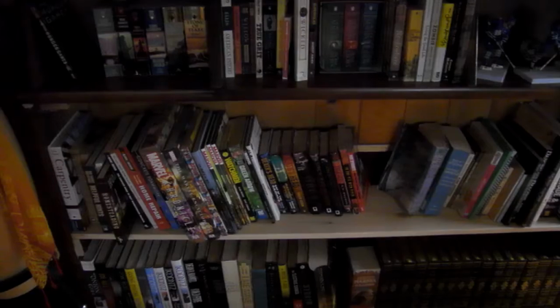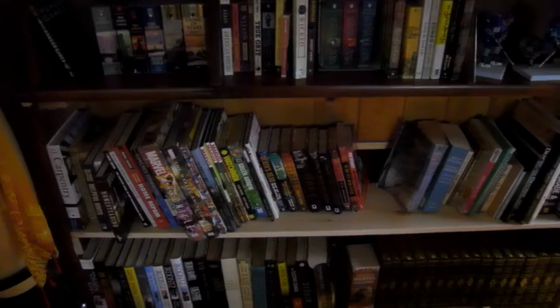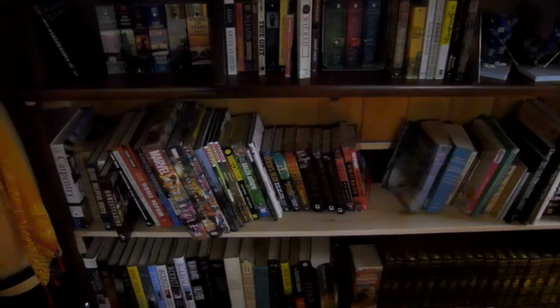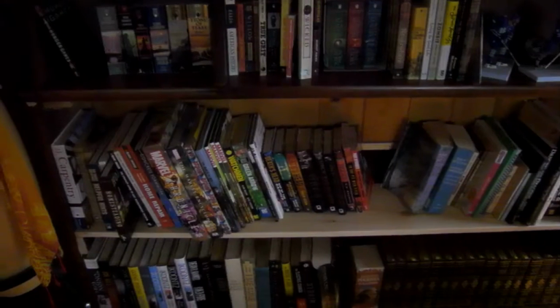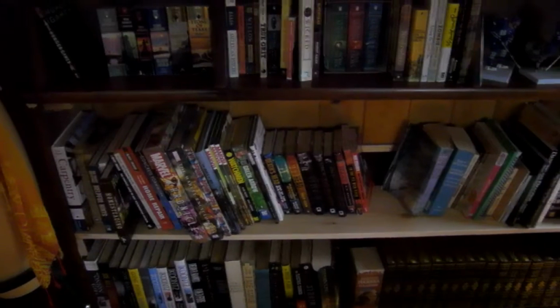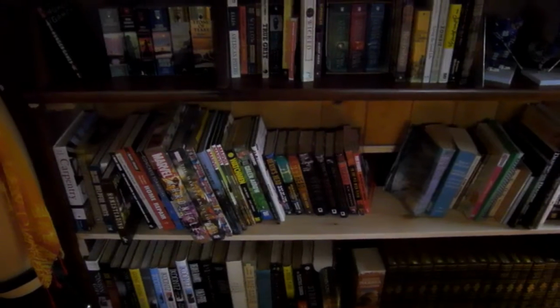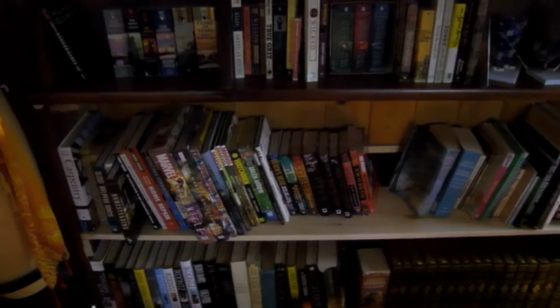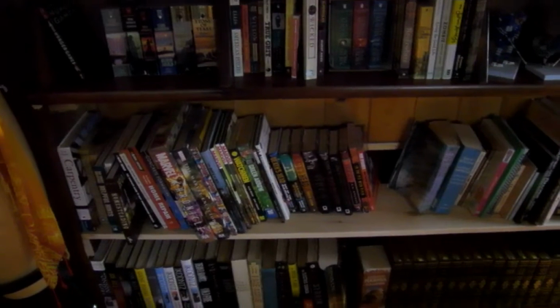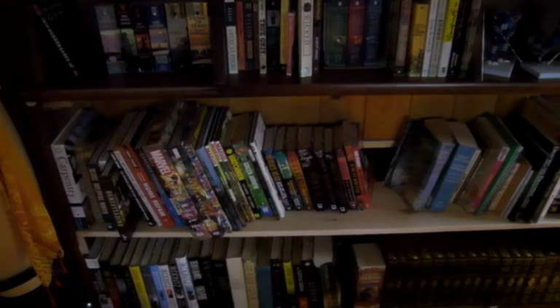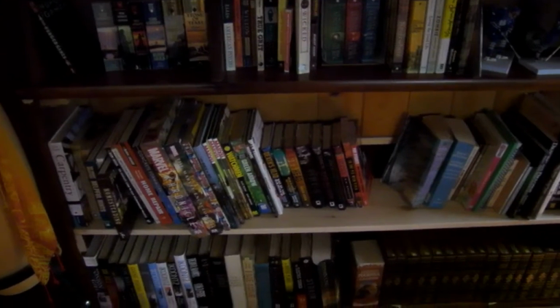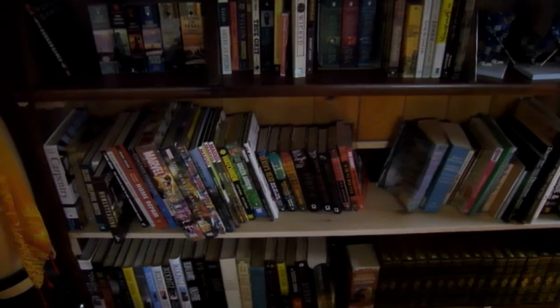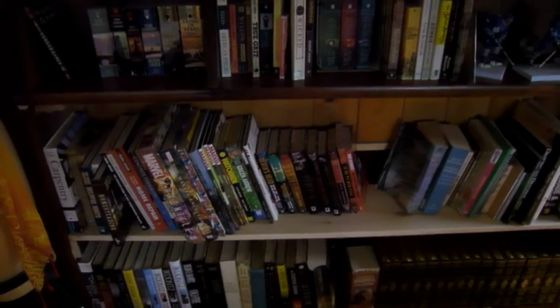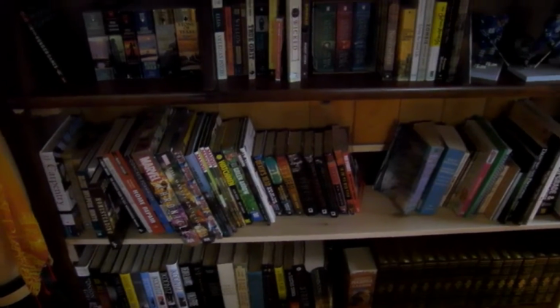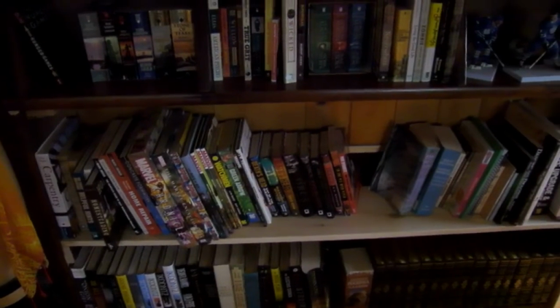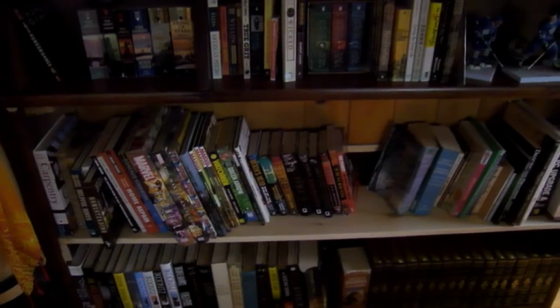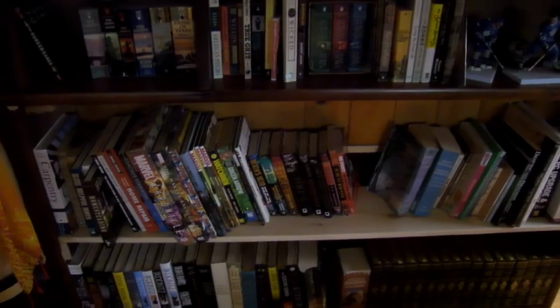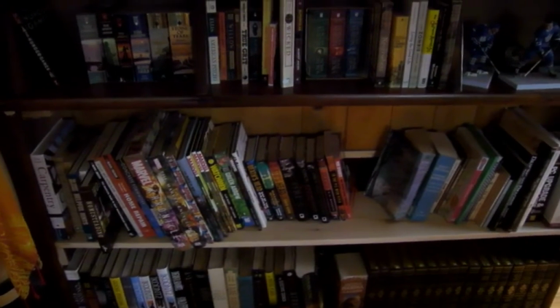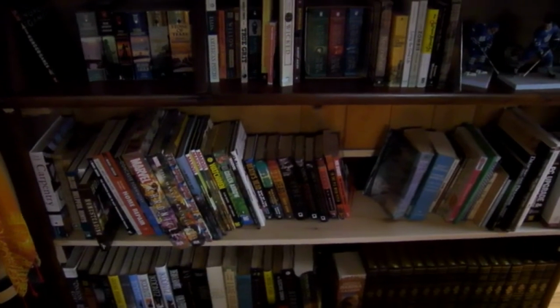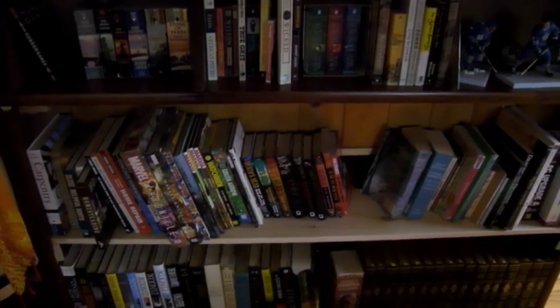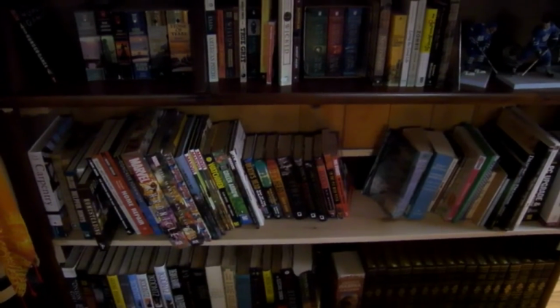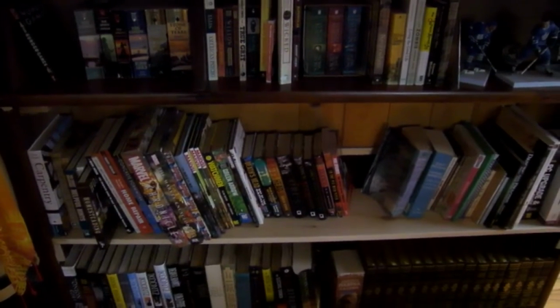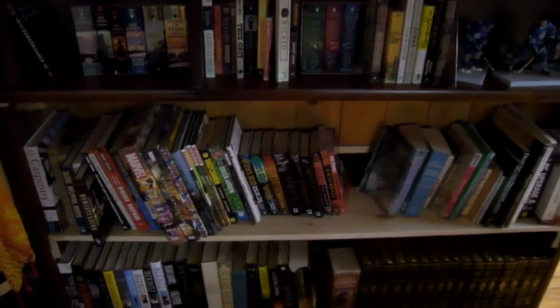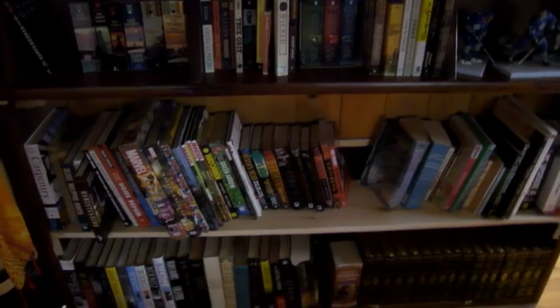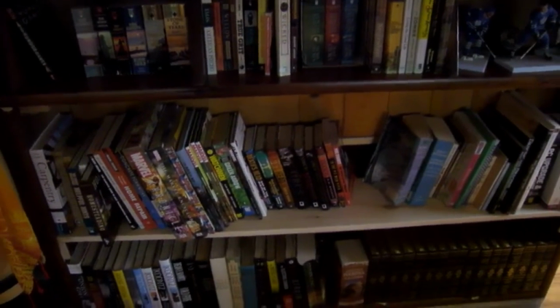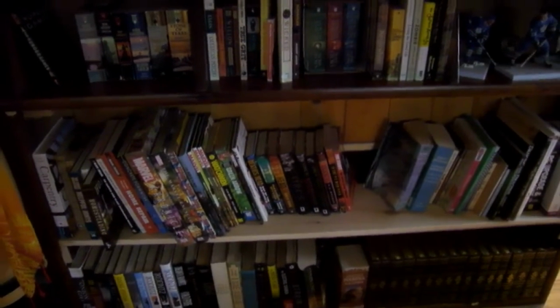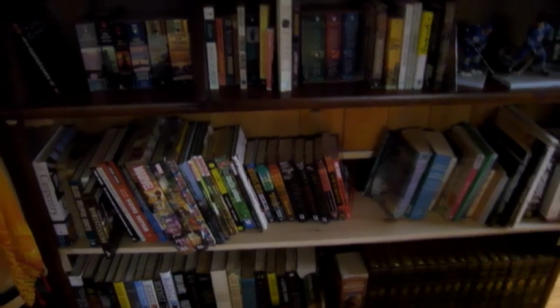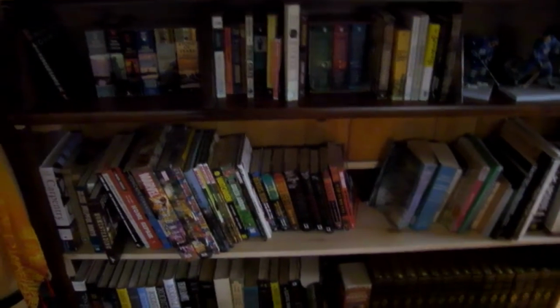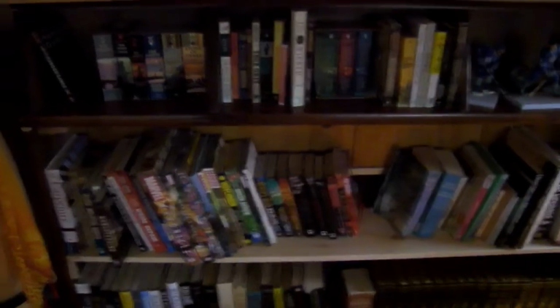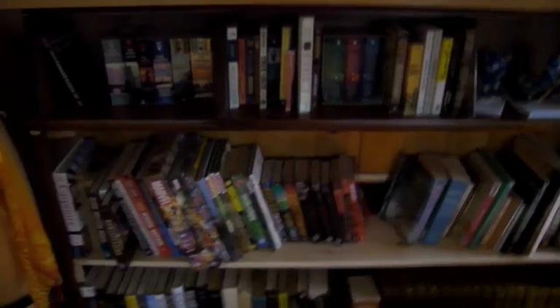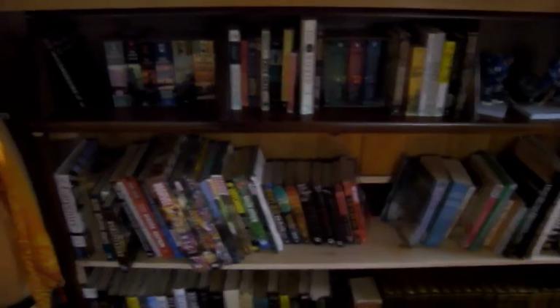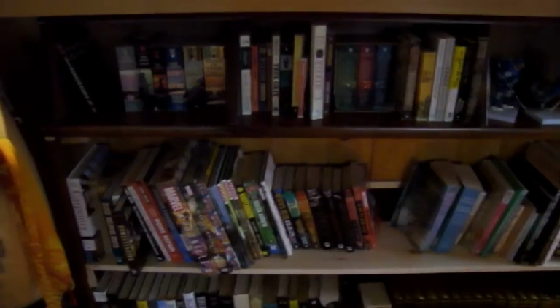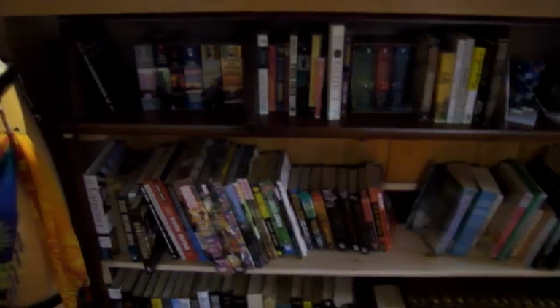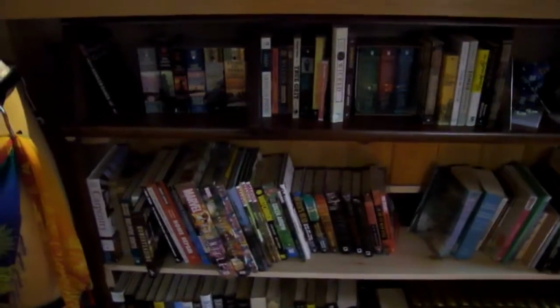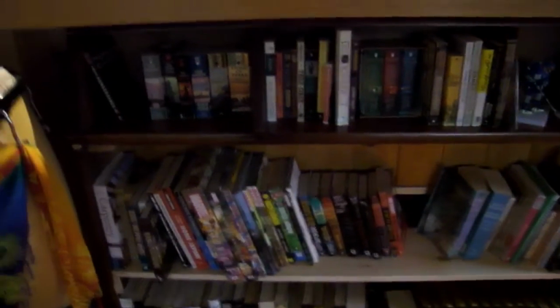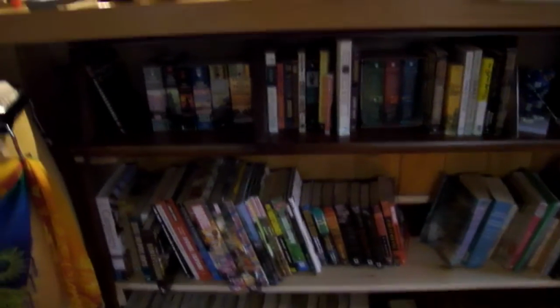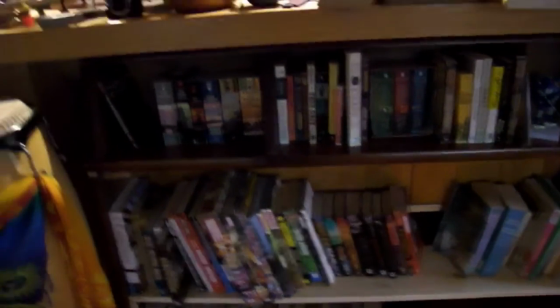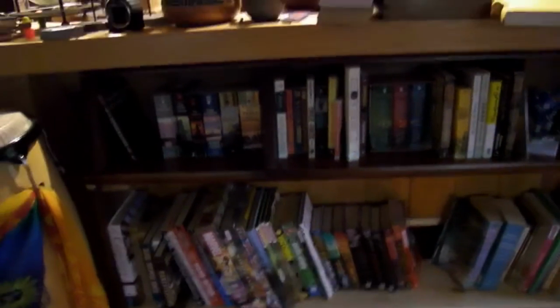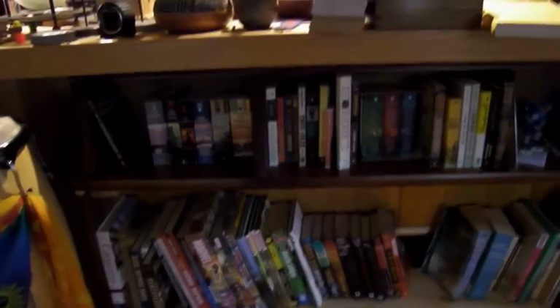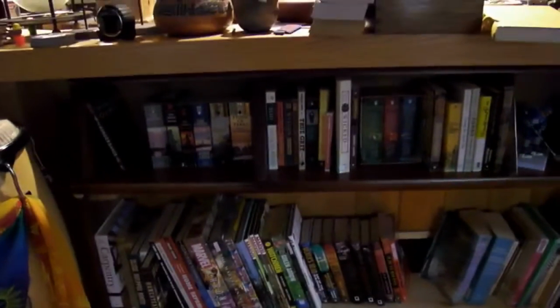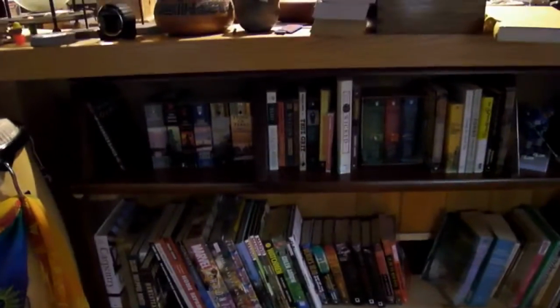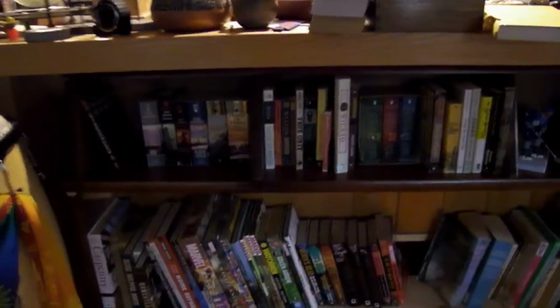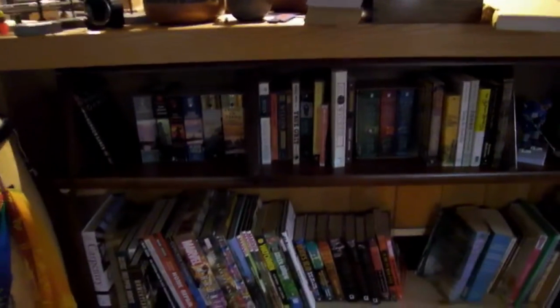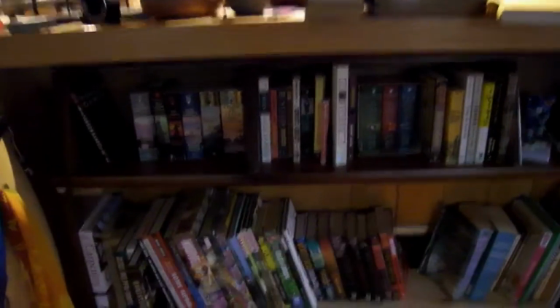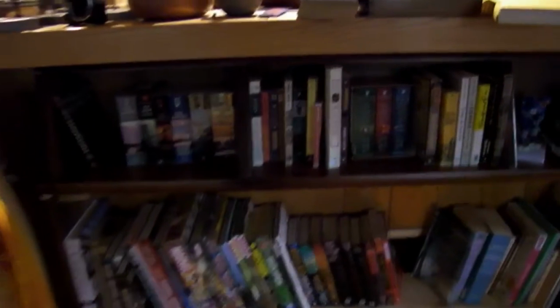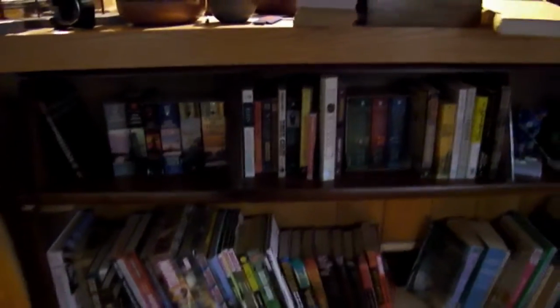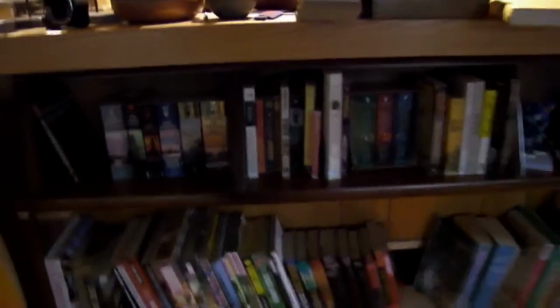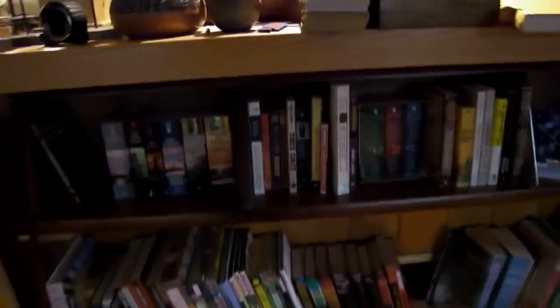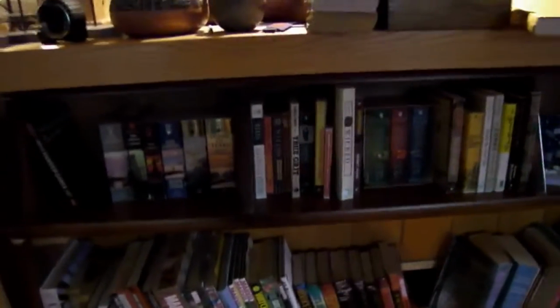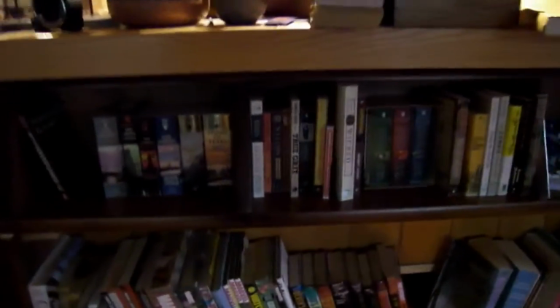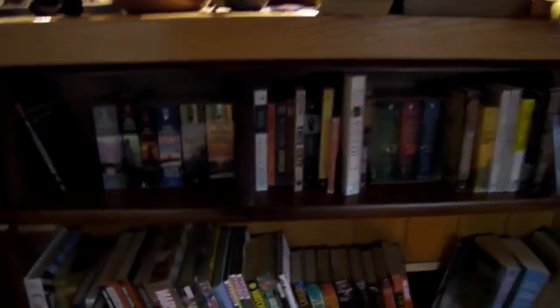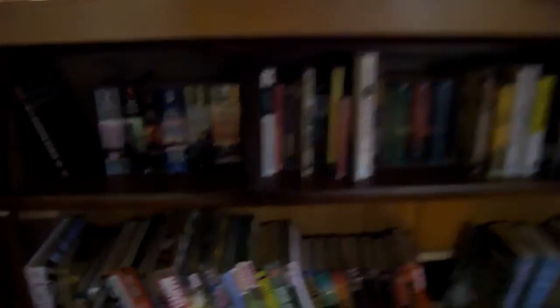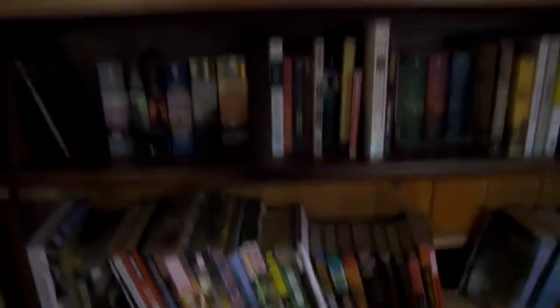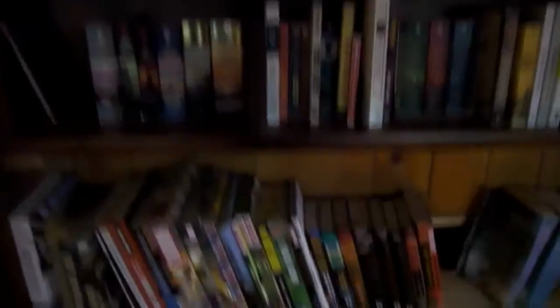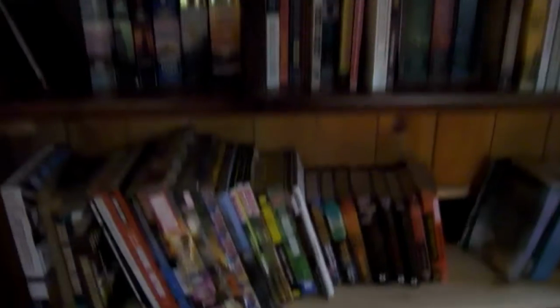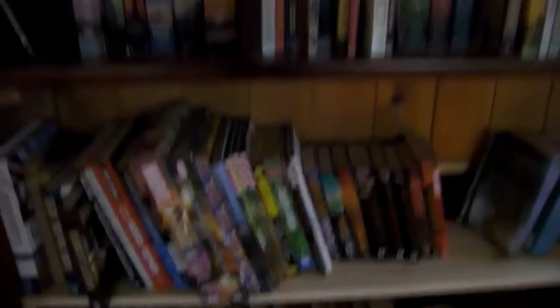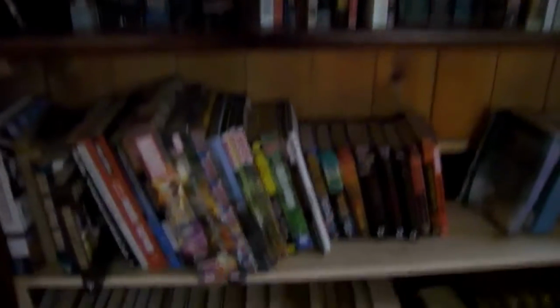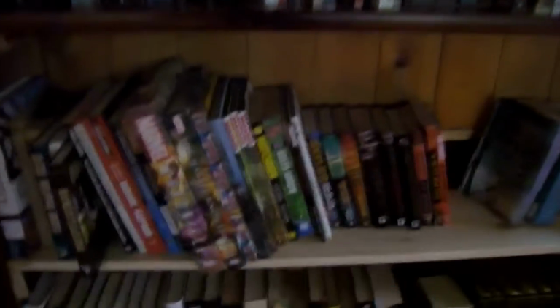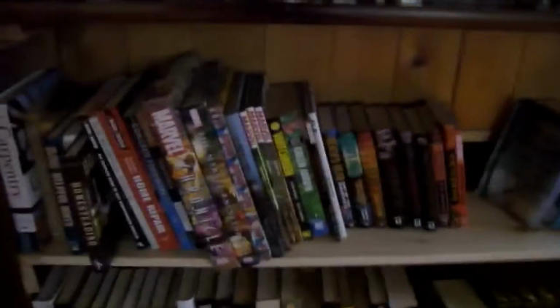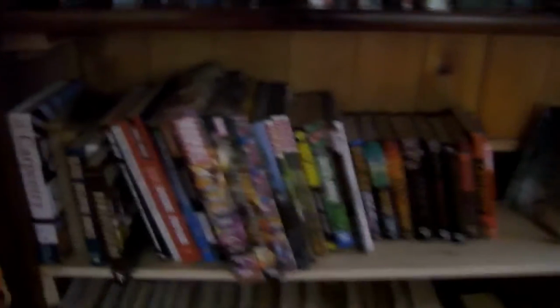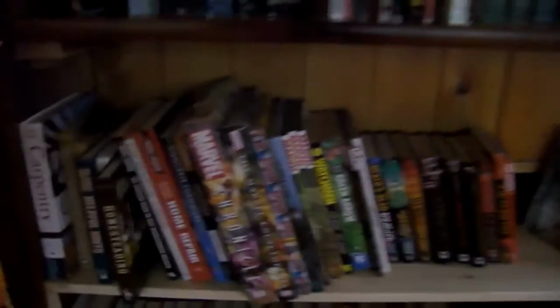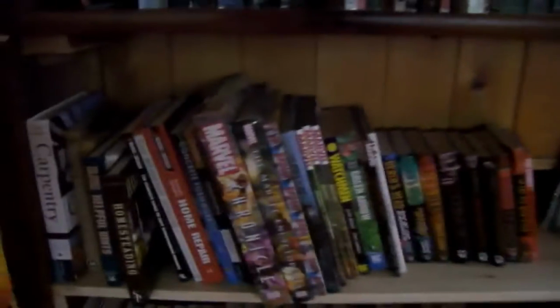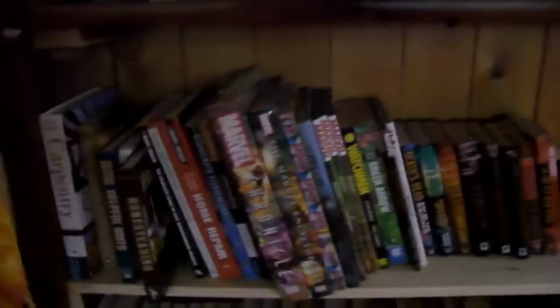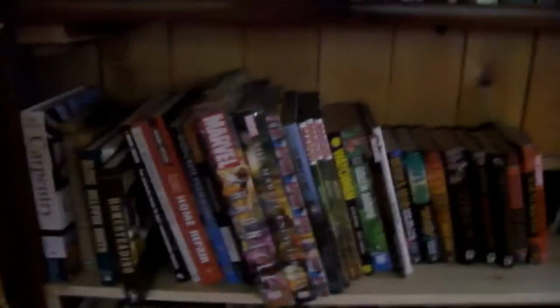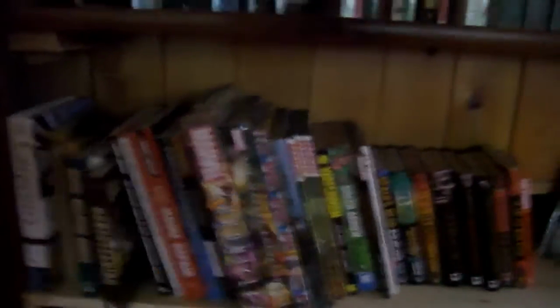Hey YouTube, Dharming13 here again. Just want to show you the new project I just finished — a bookshelf.